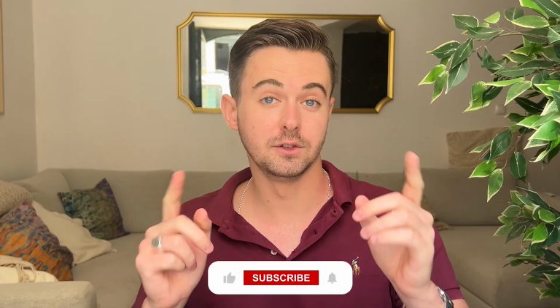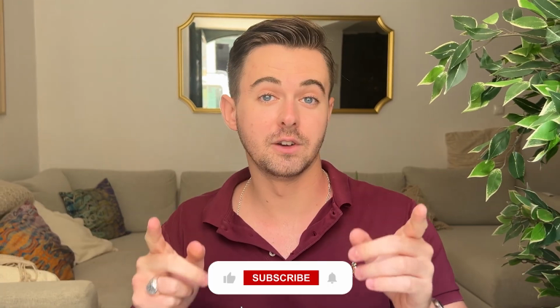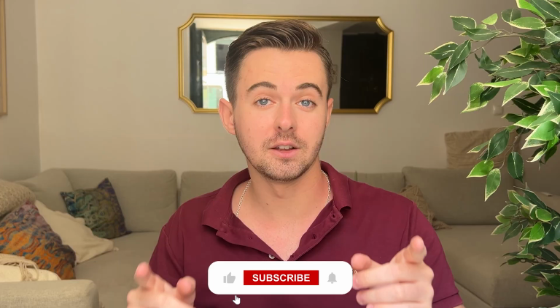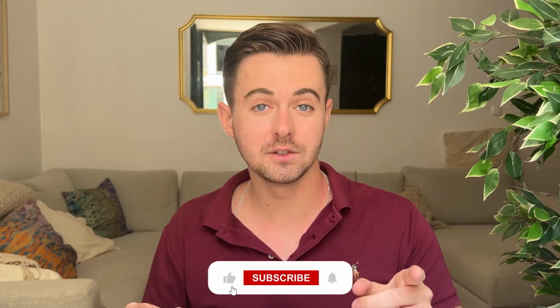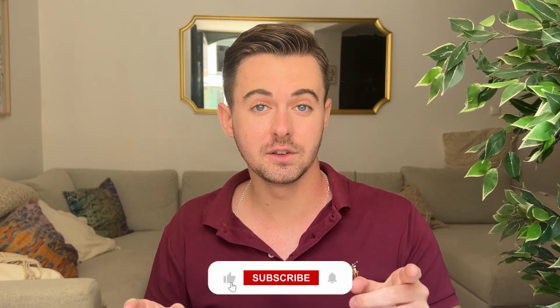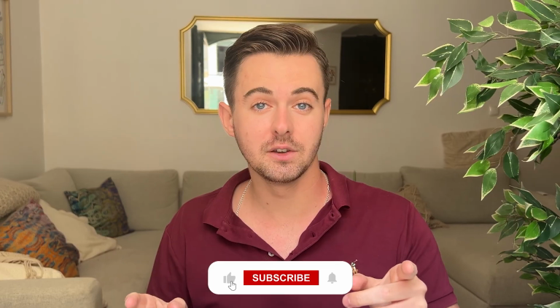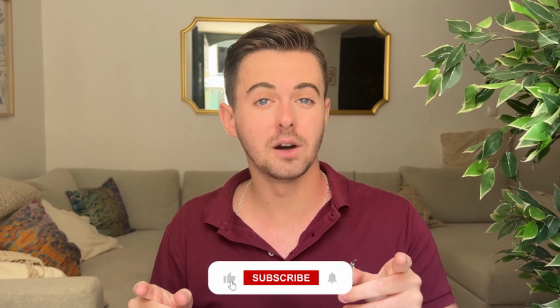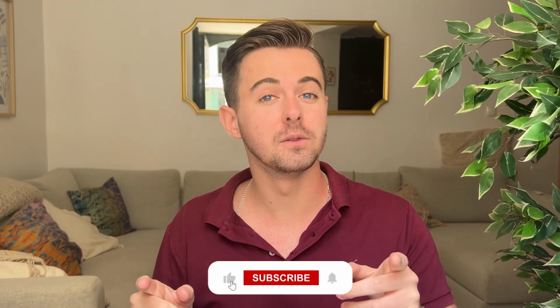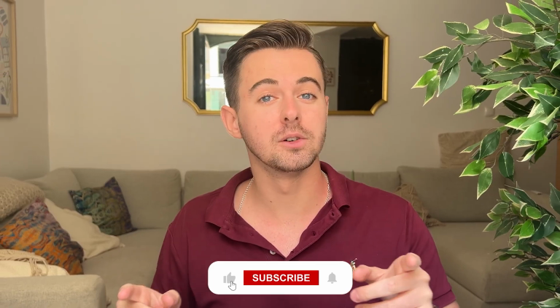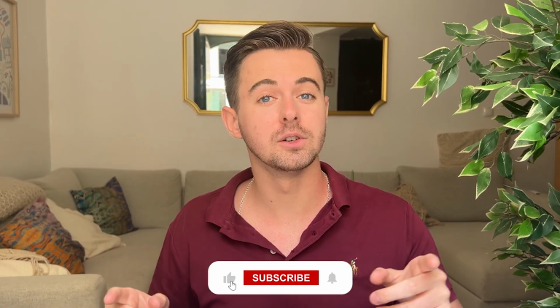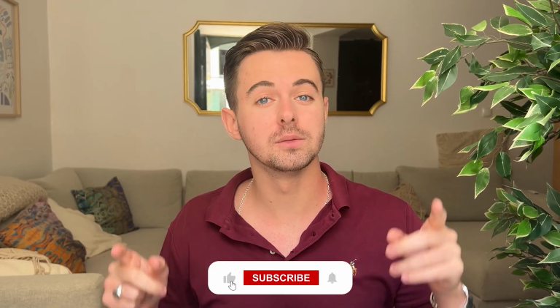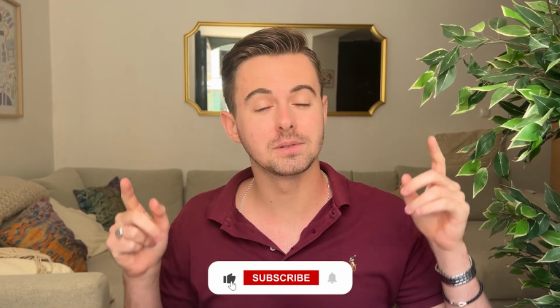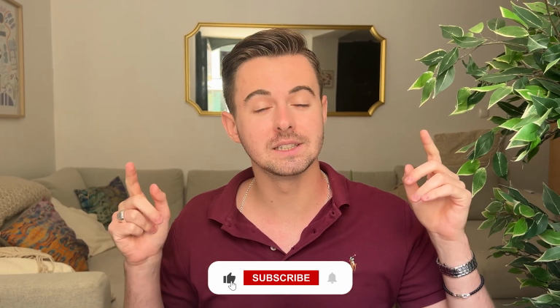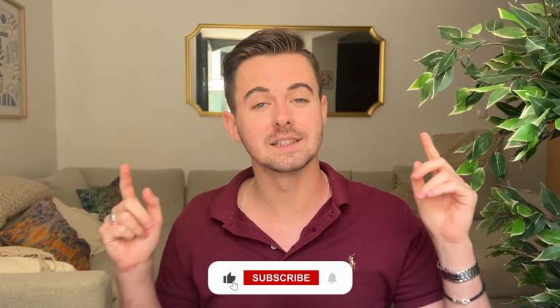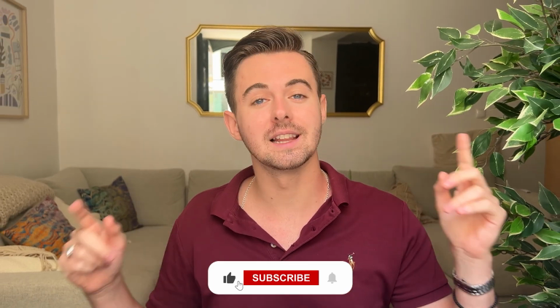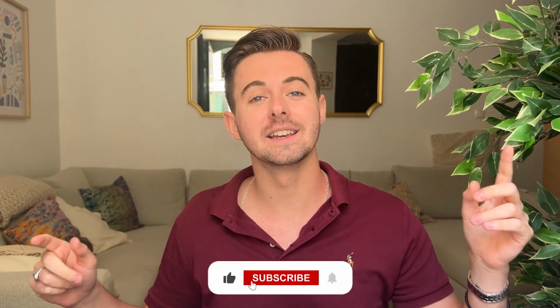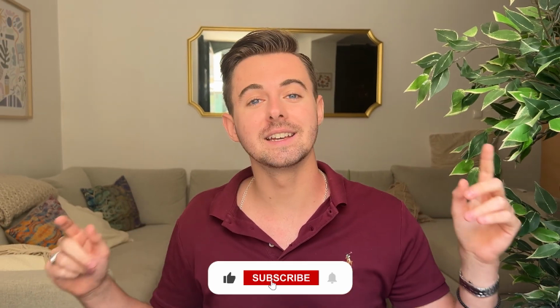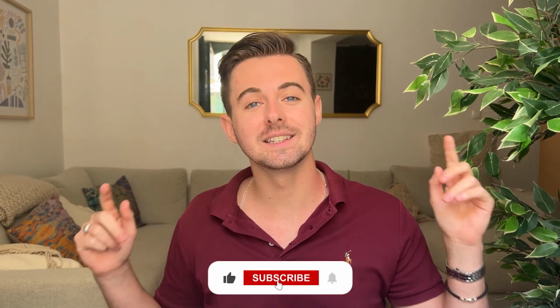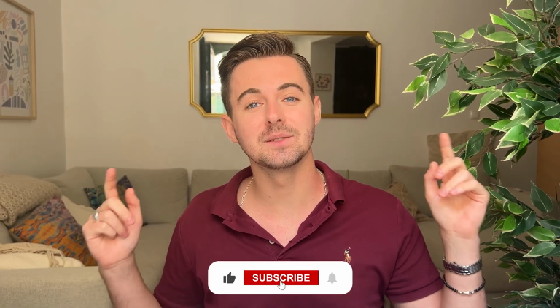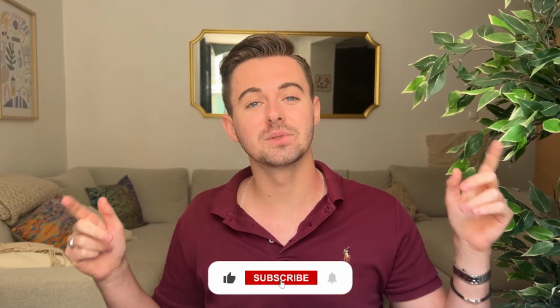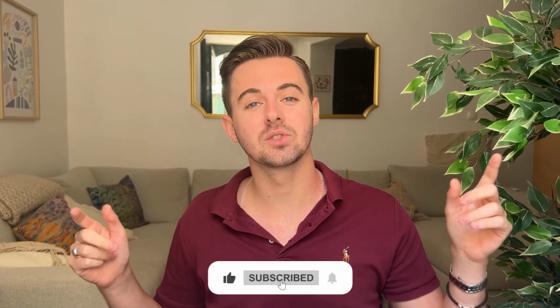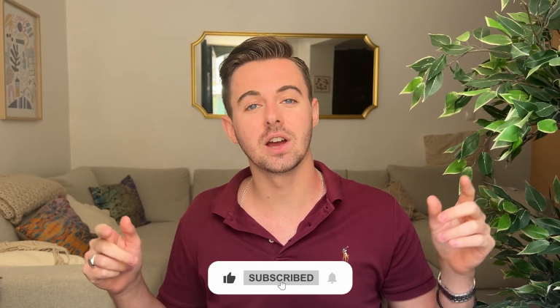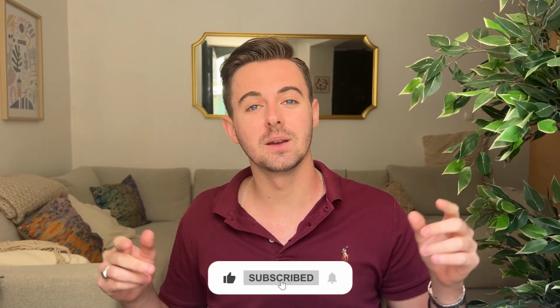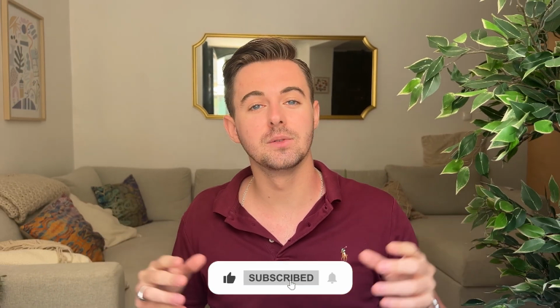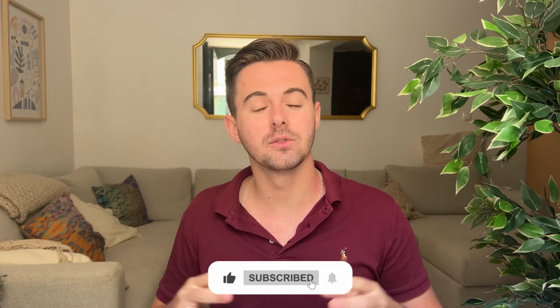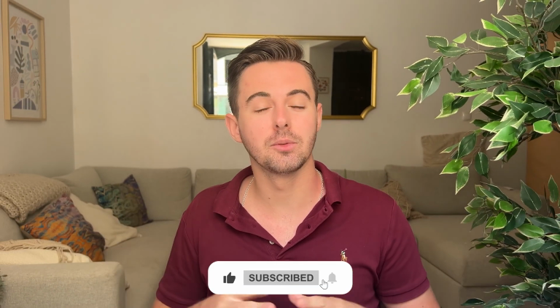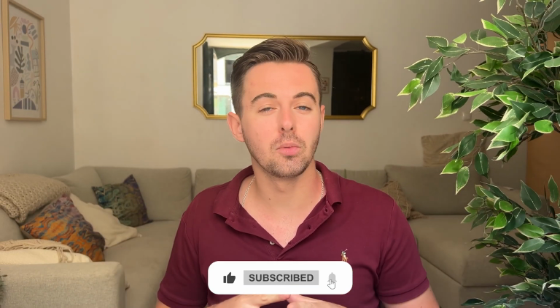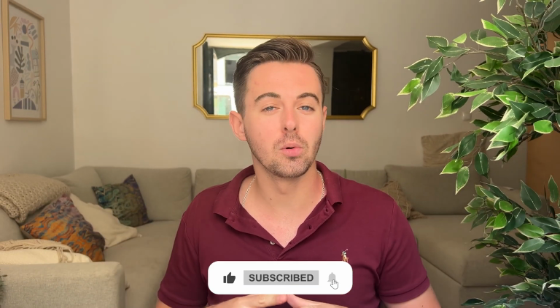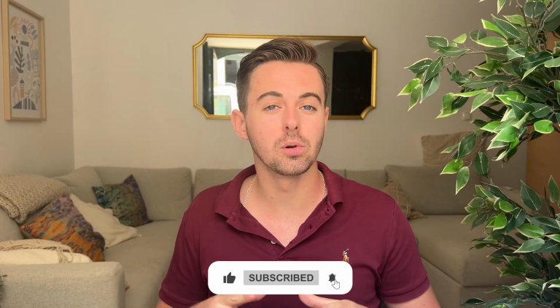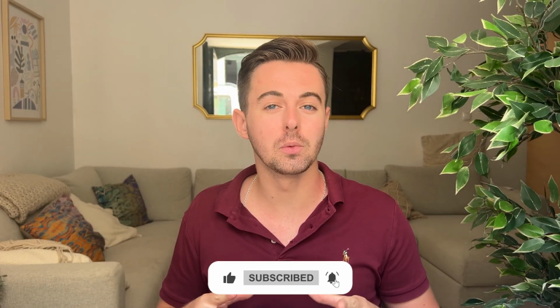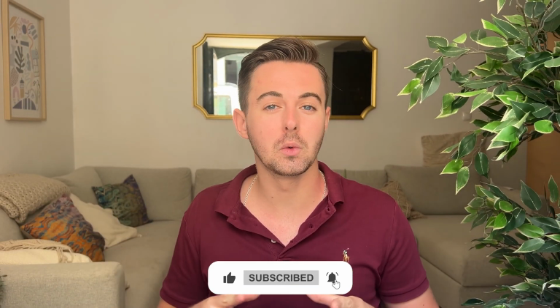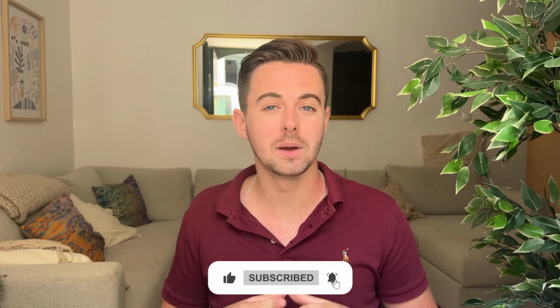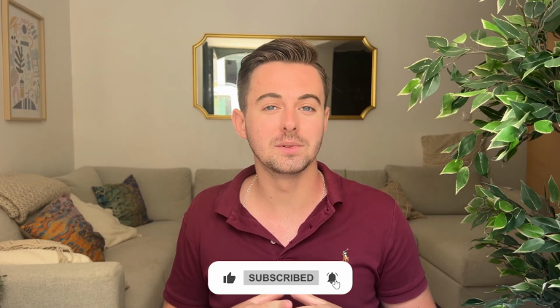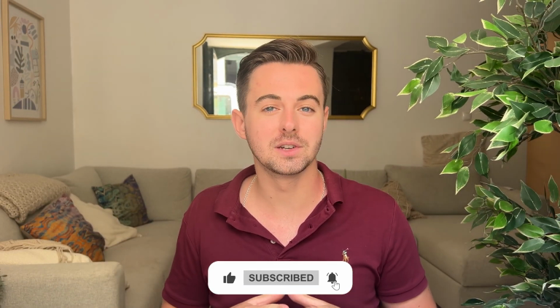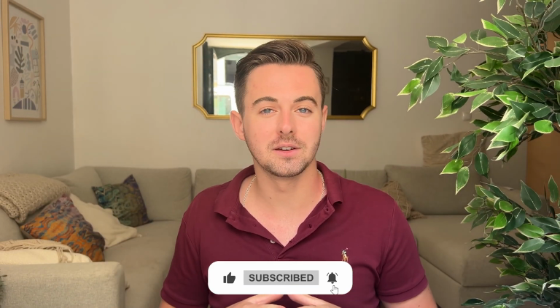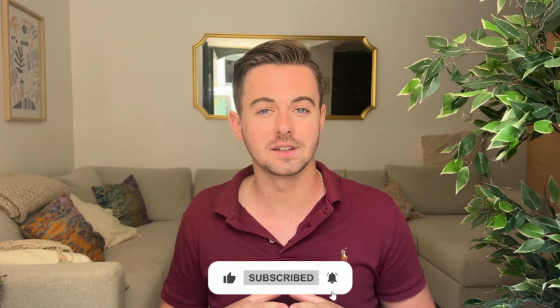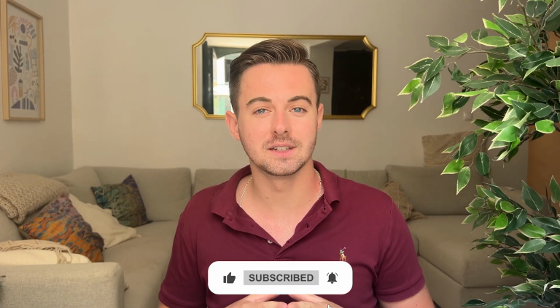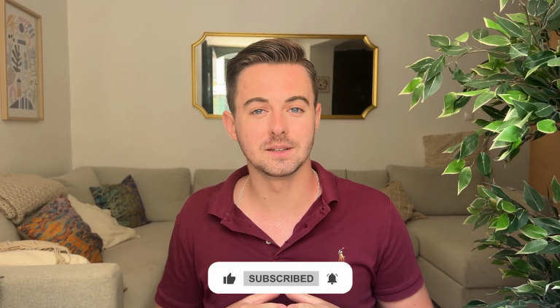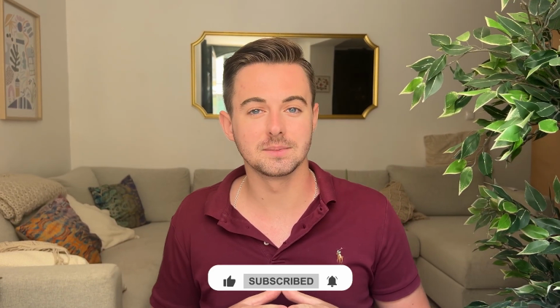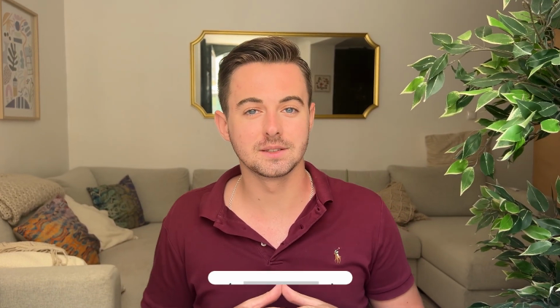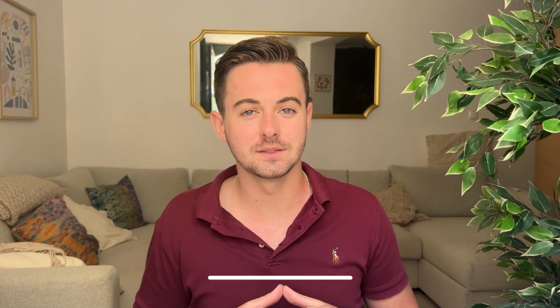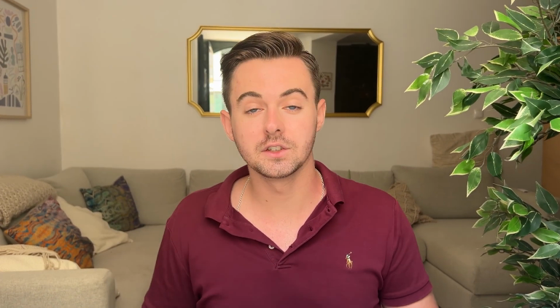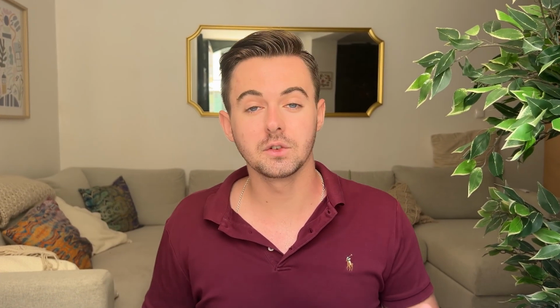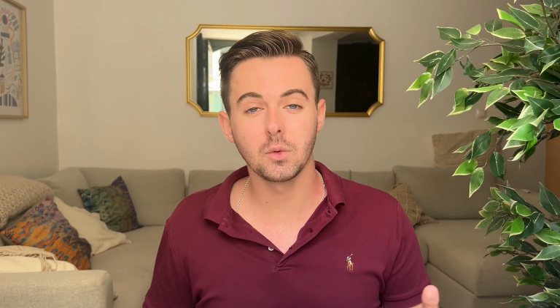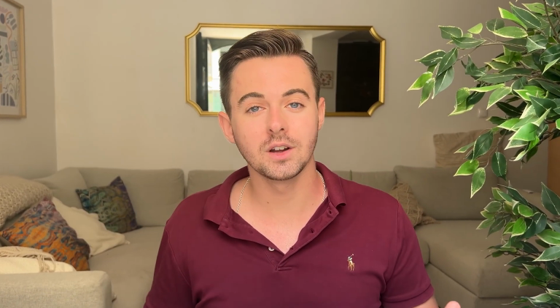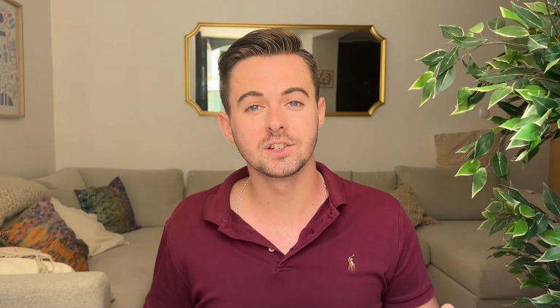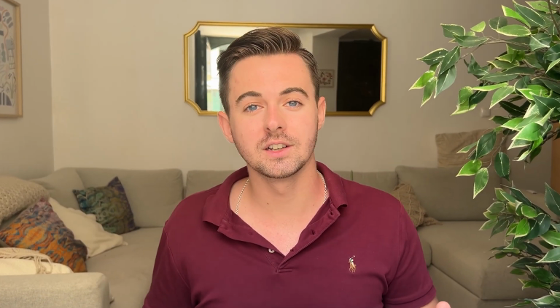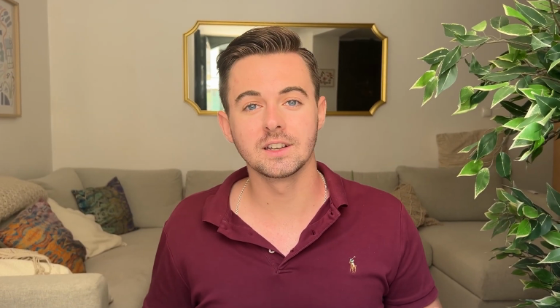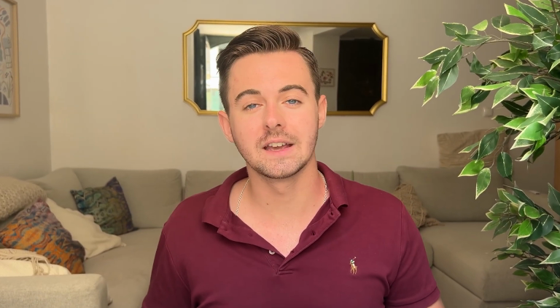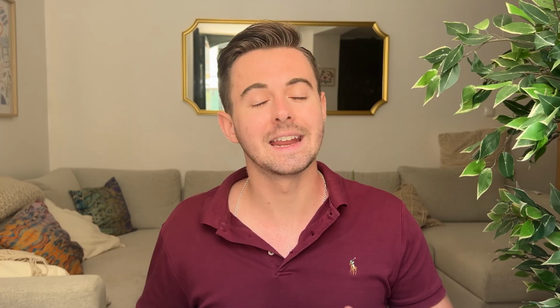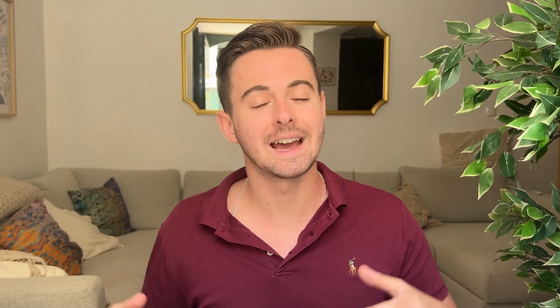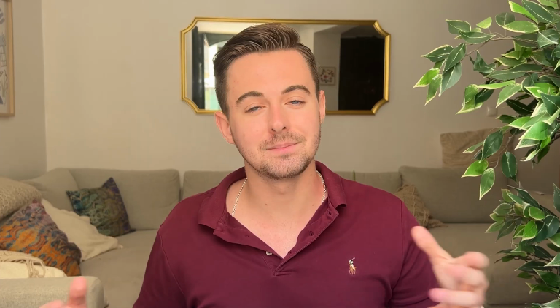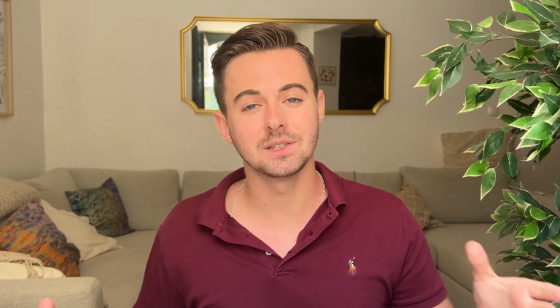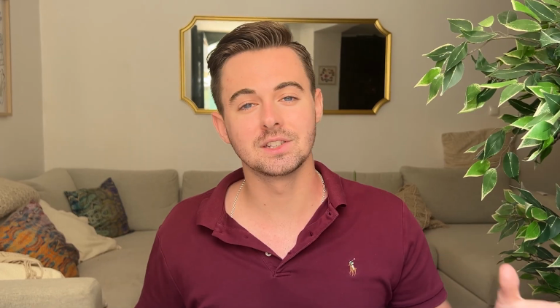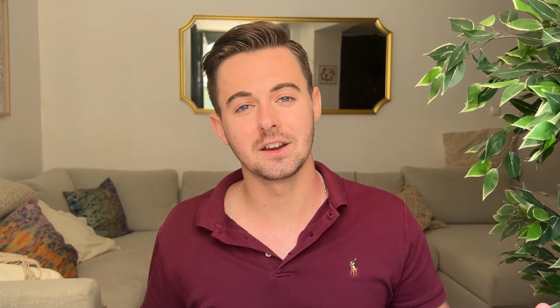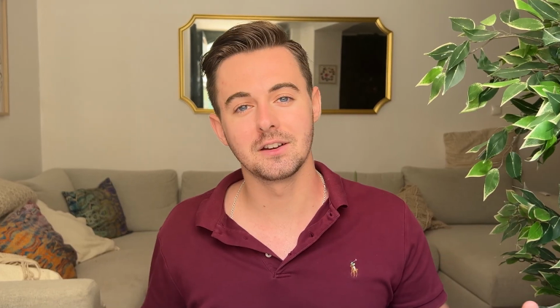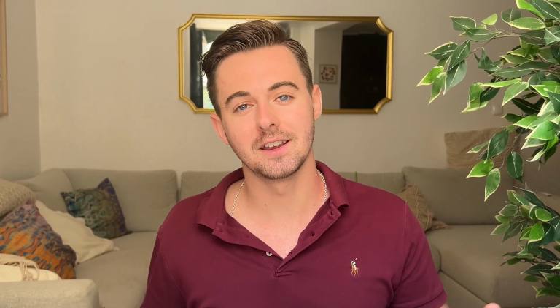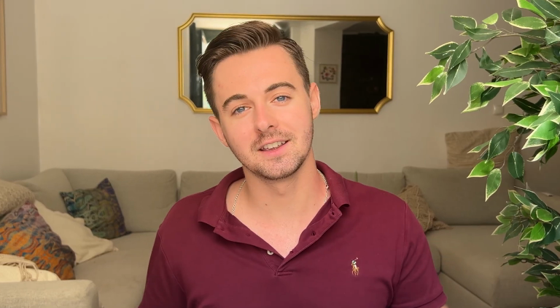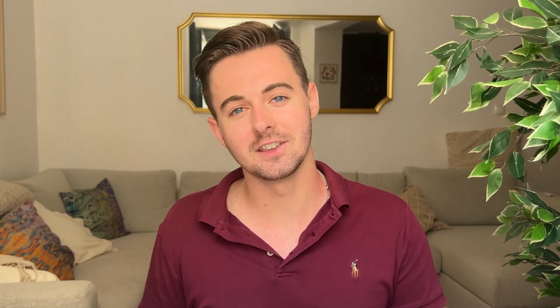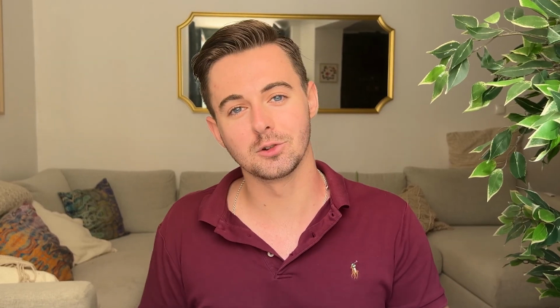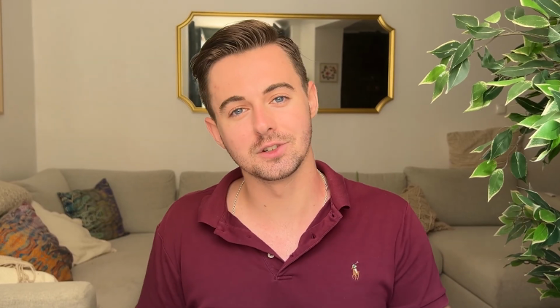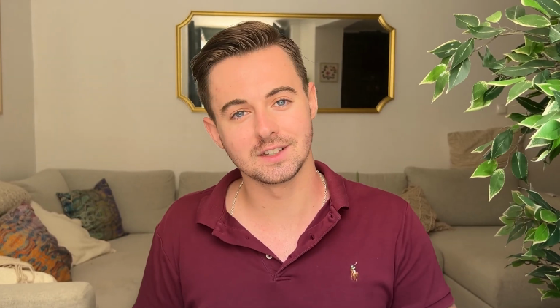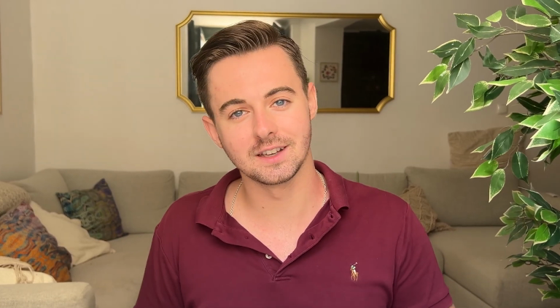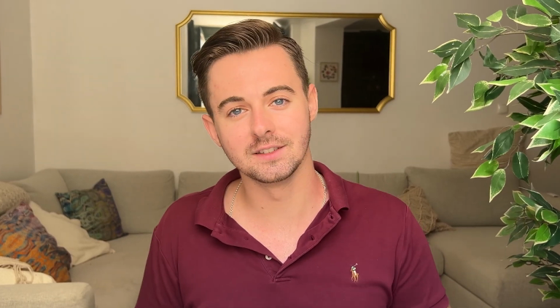If you found this video helpful, please like and subscribe for more web sharing tips. Thanks for watching and happy sharing your site.